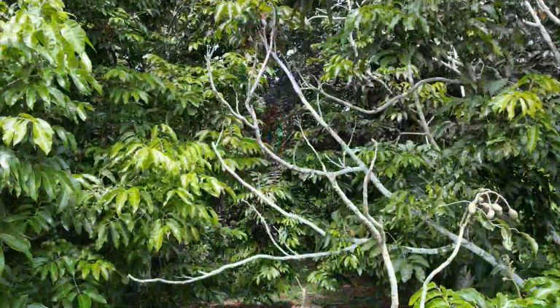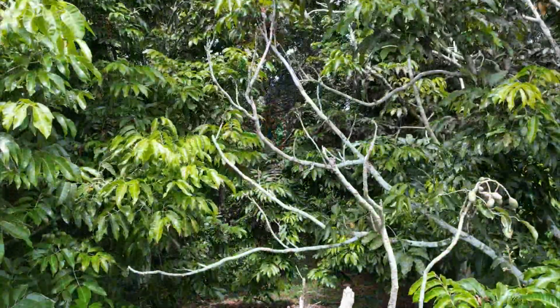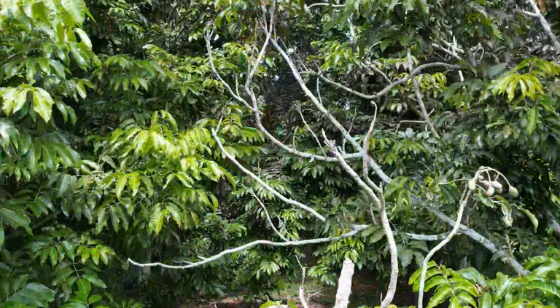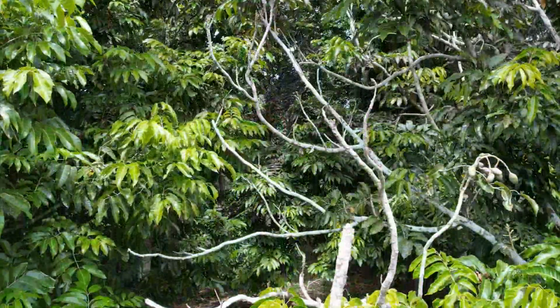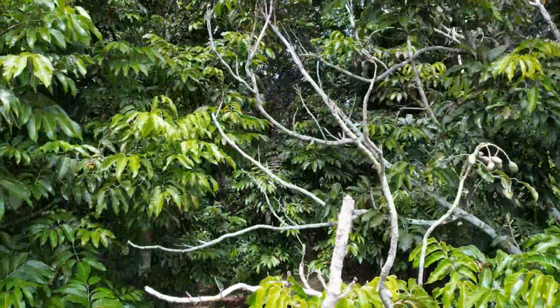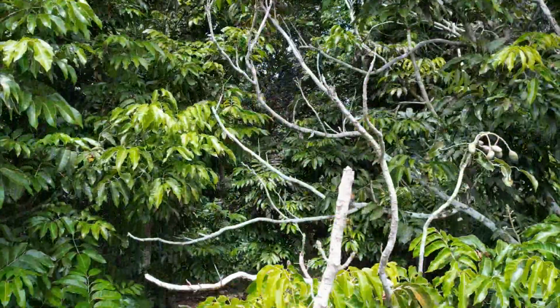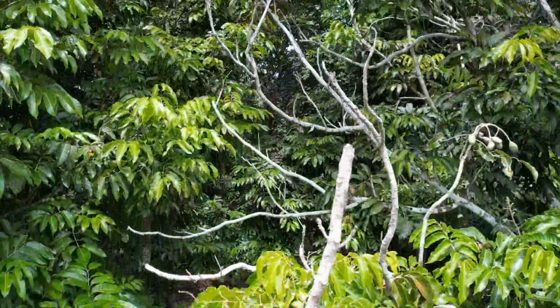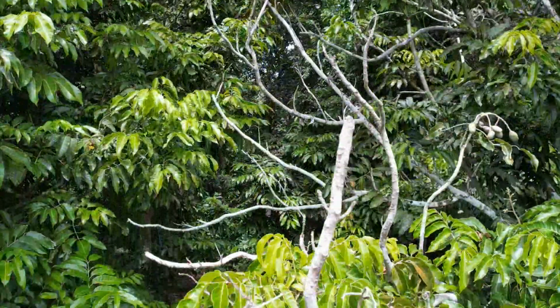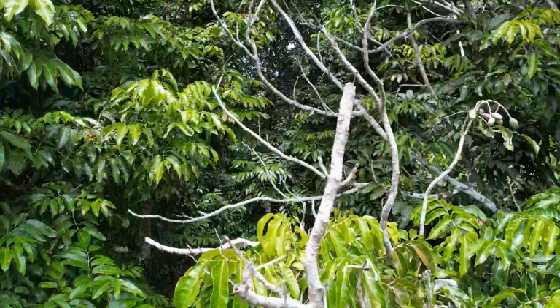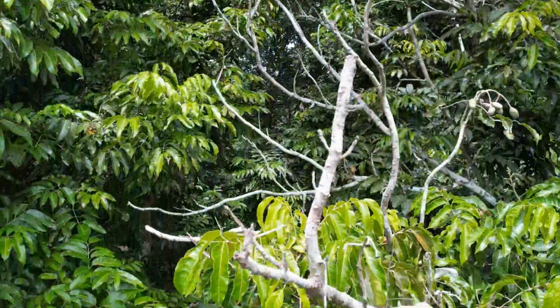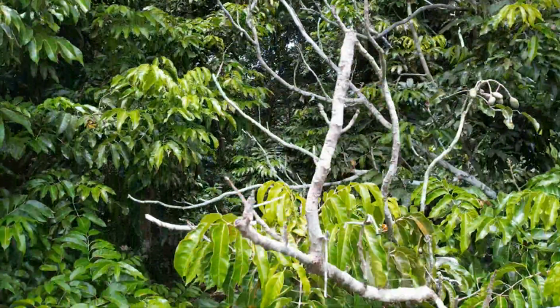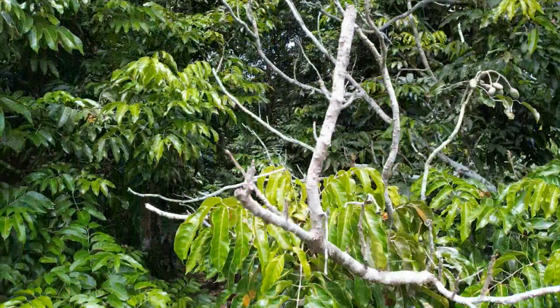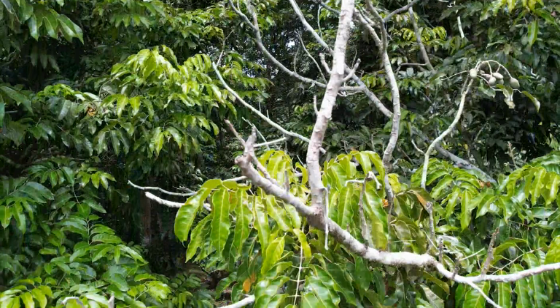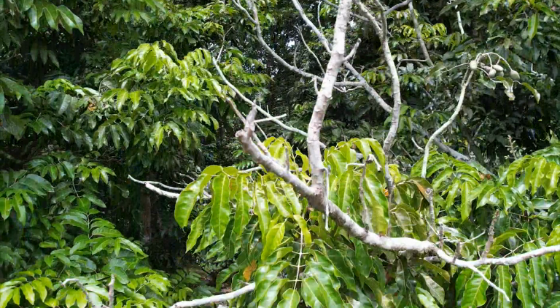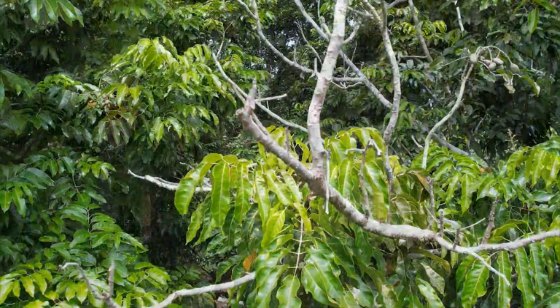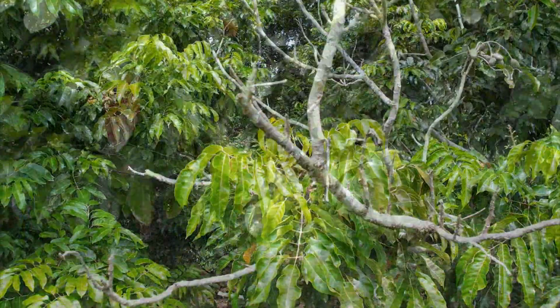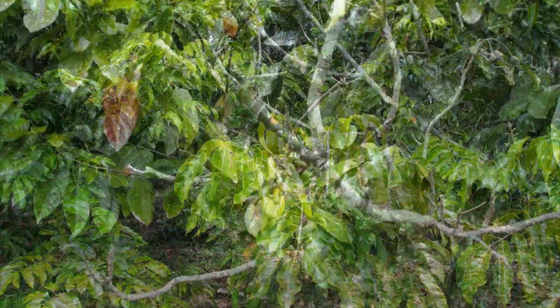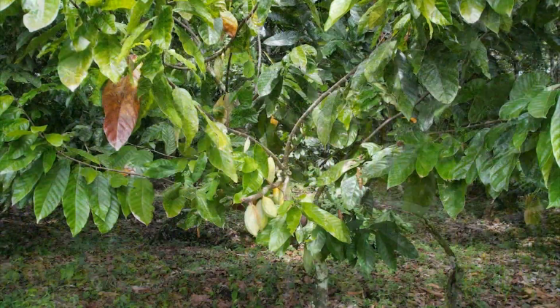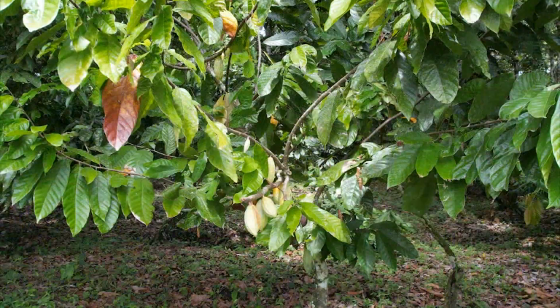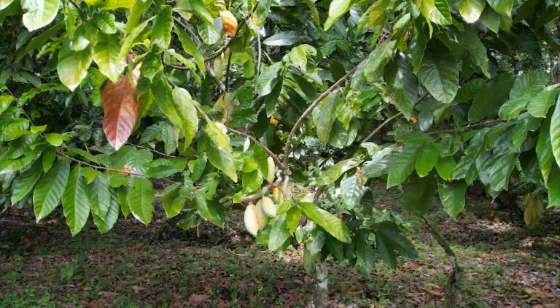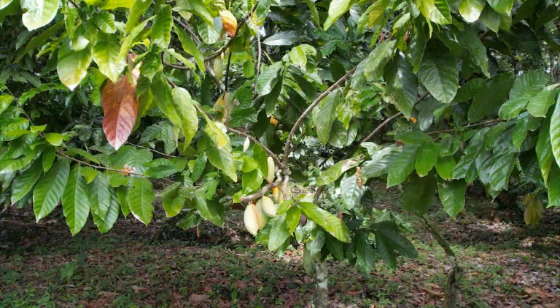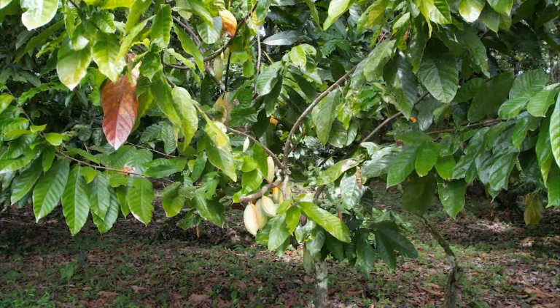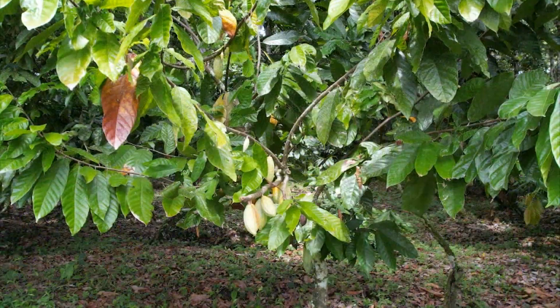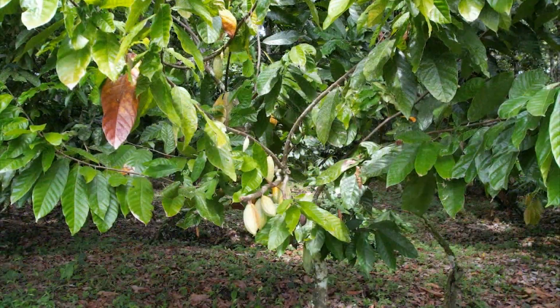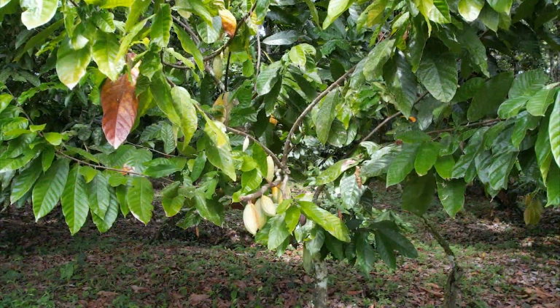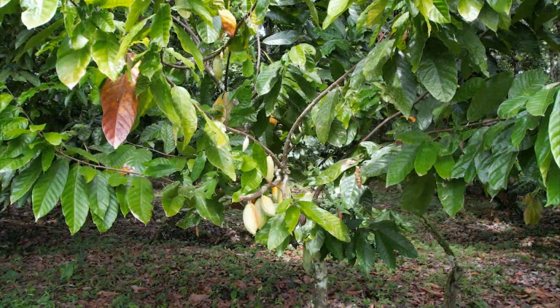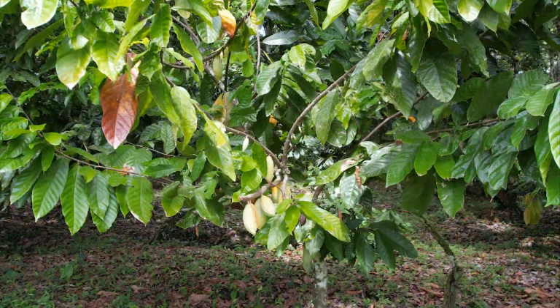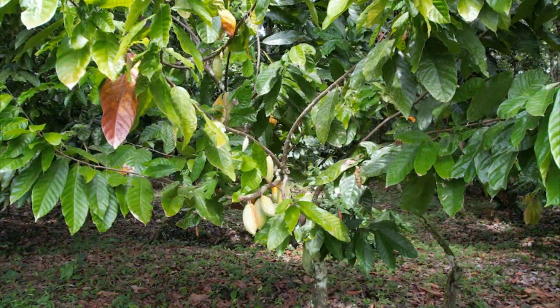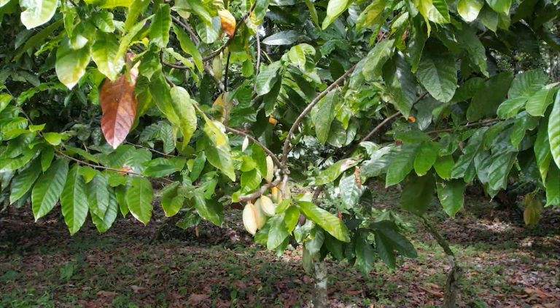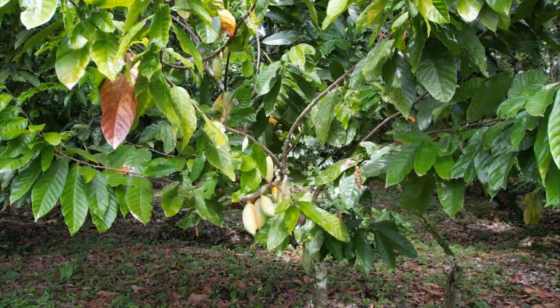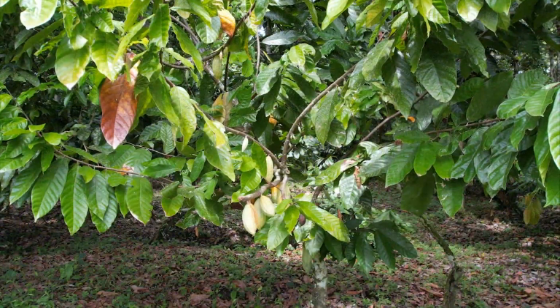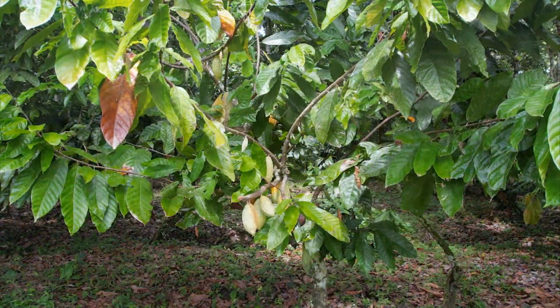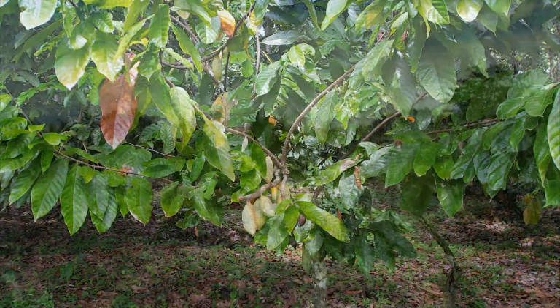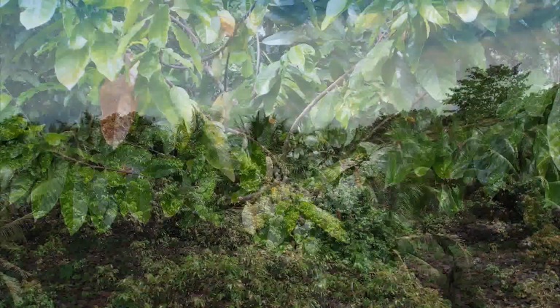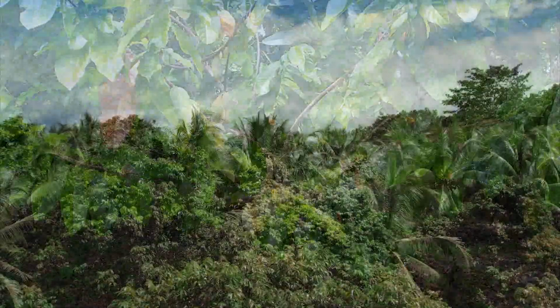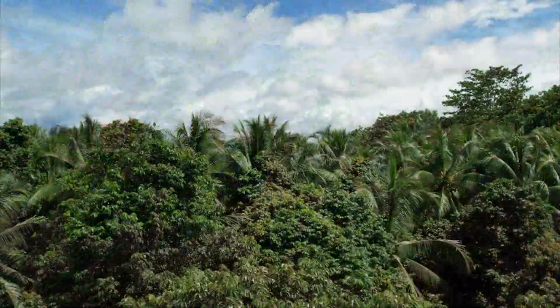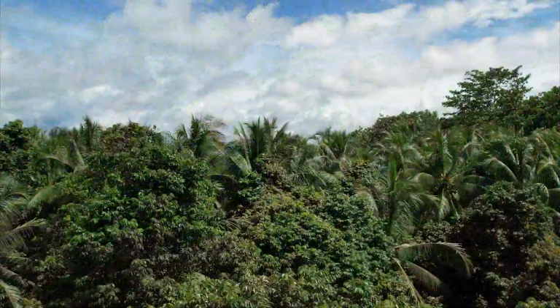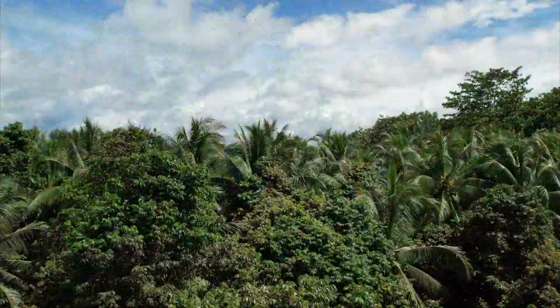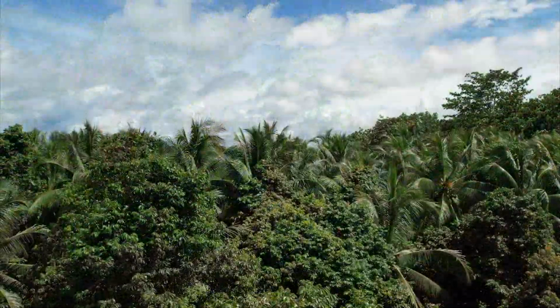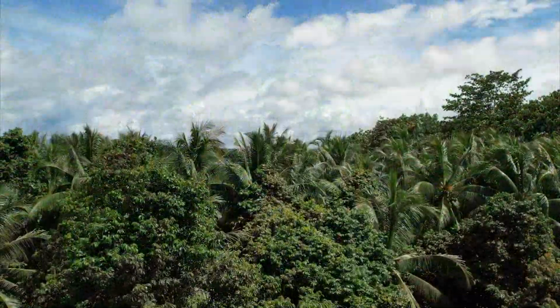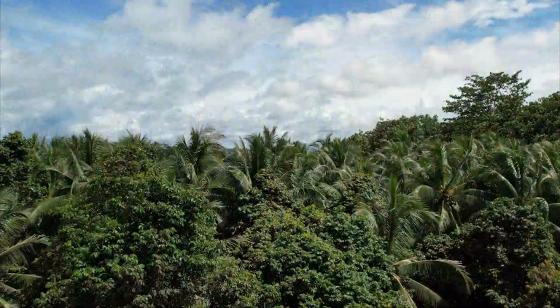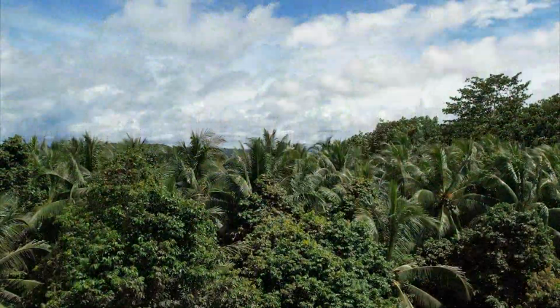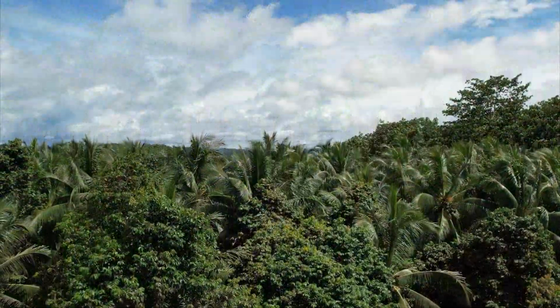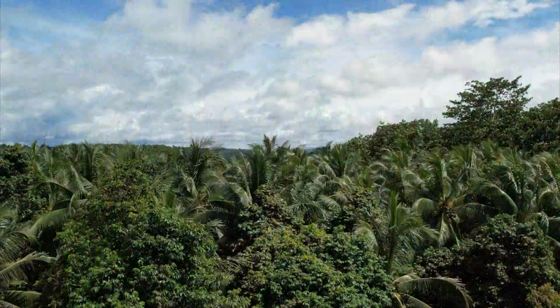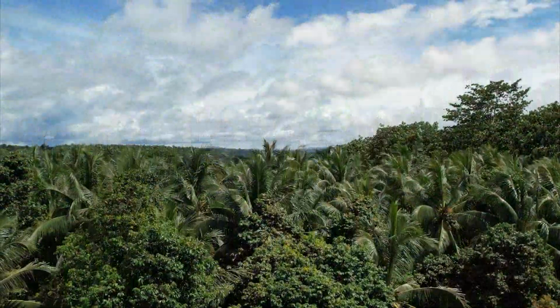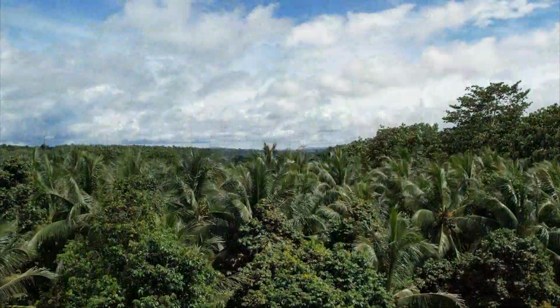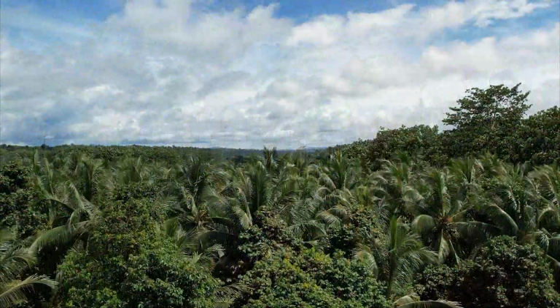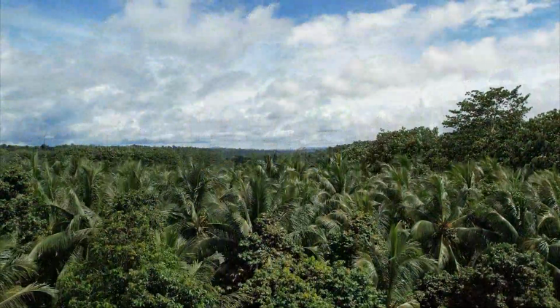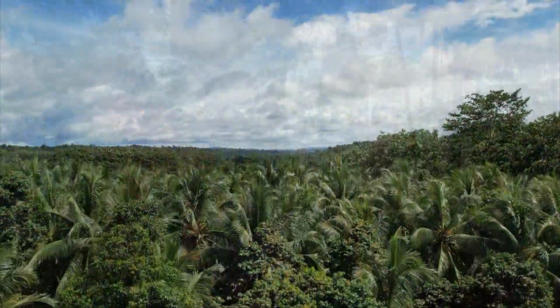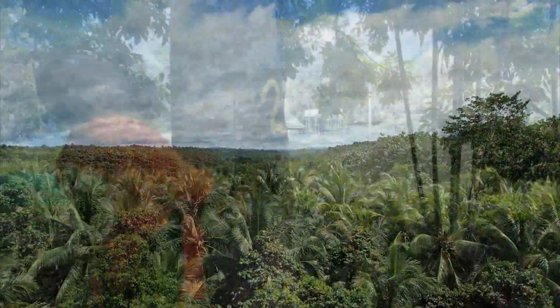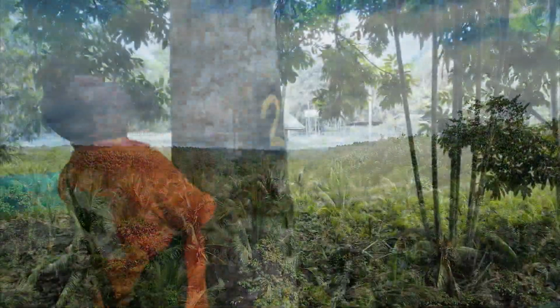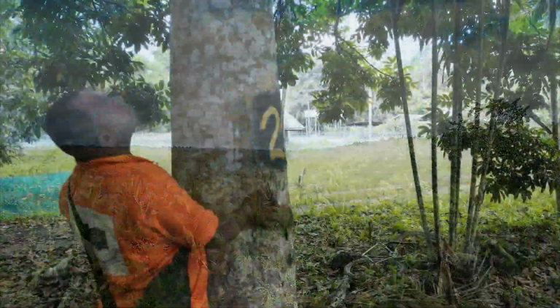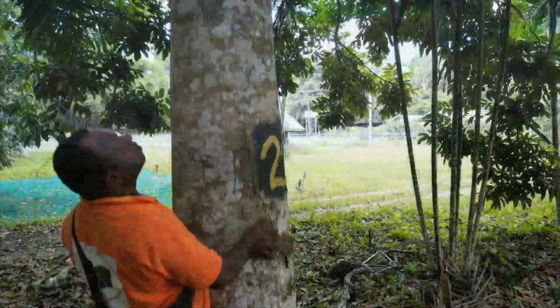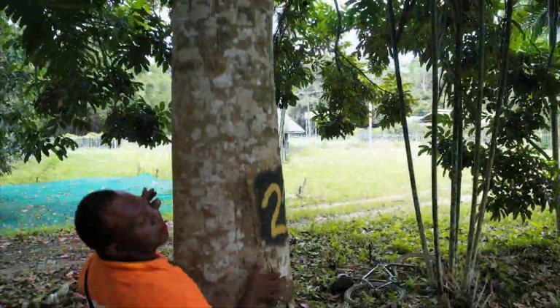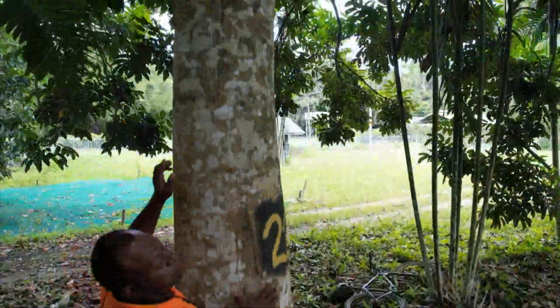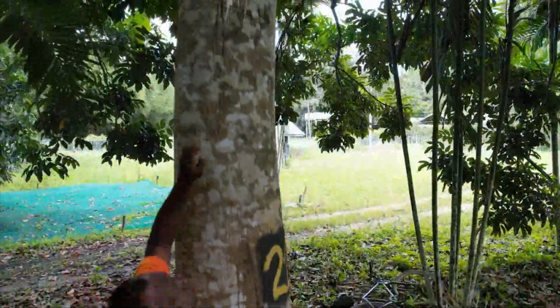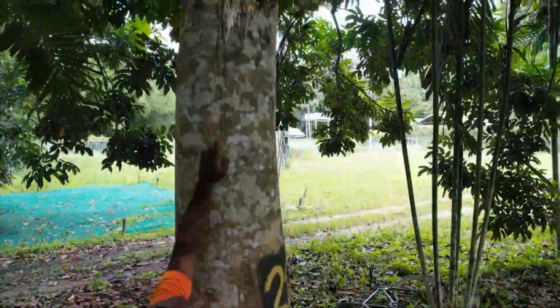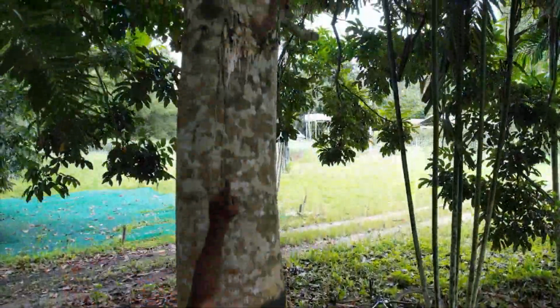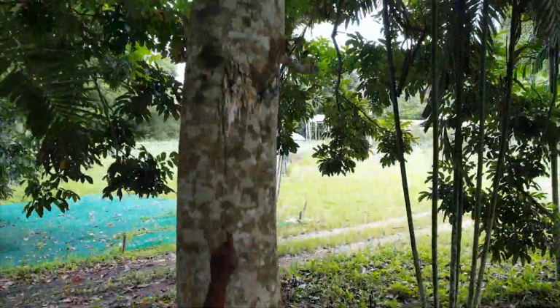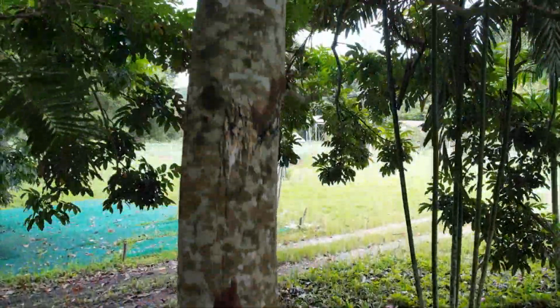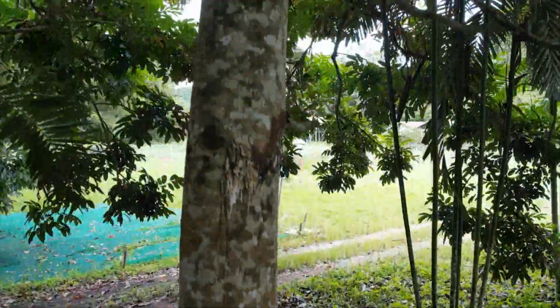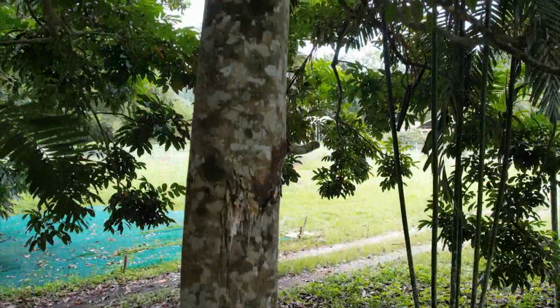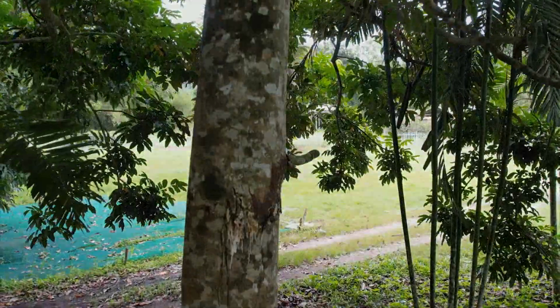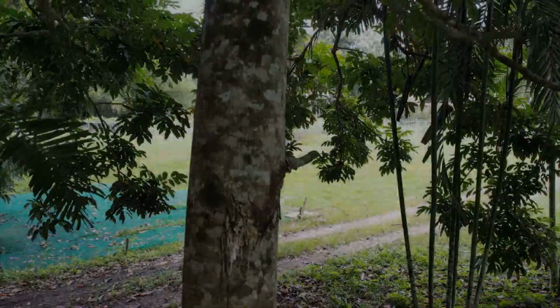It is used as a shade tree for other food crops such as cocoa, as a windbreaker in agroforestry, and as a good source of timber.